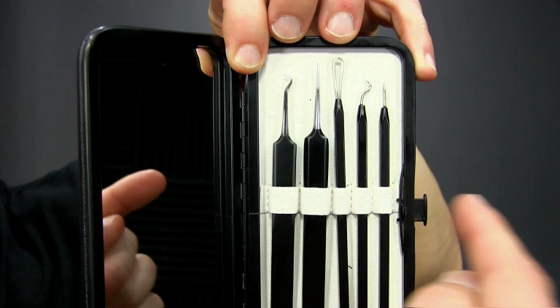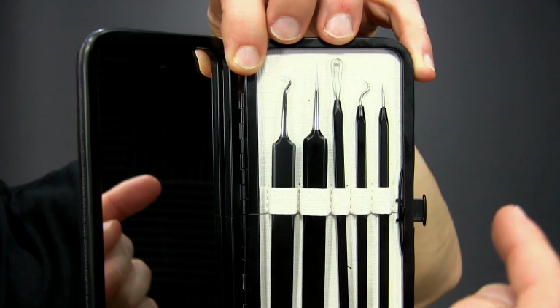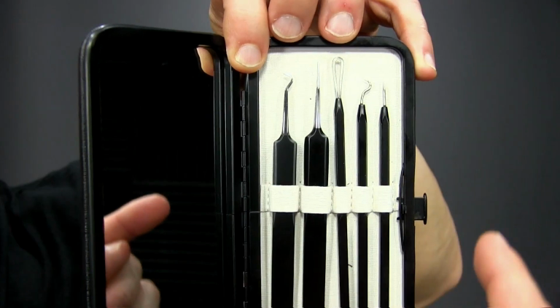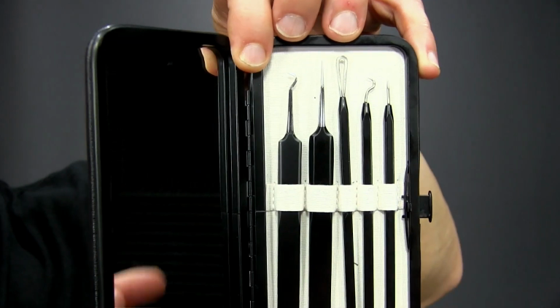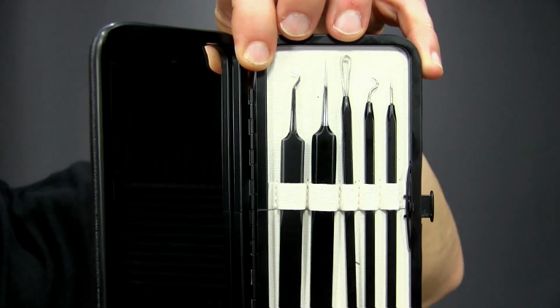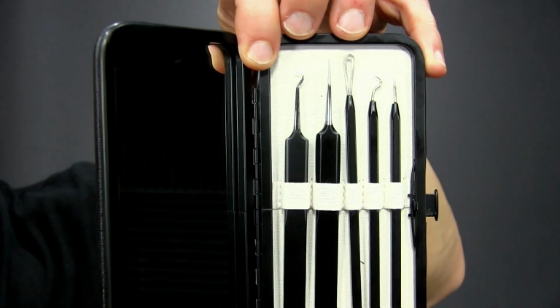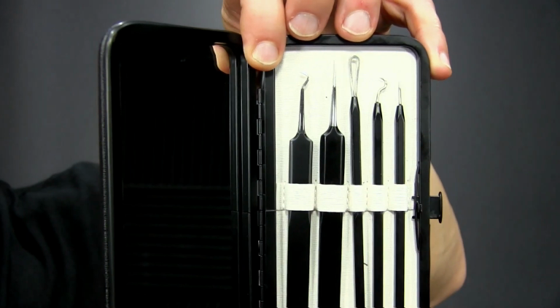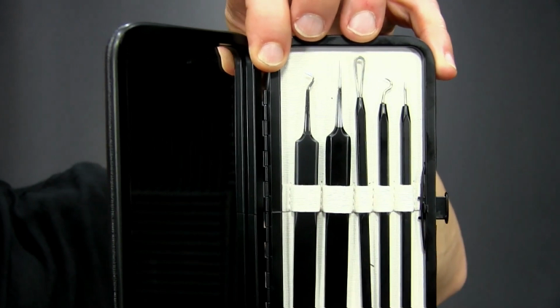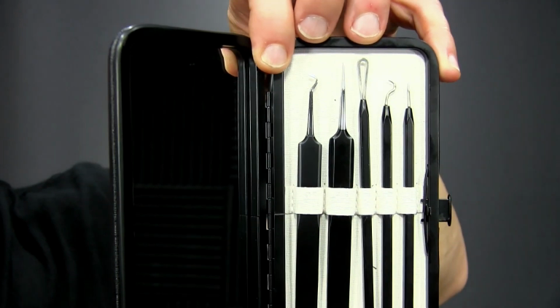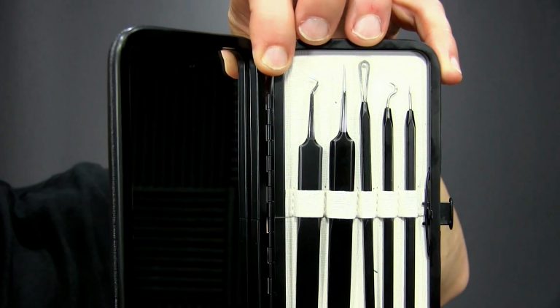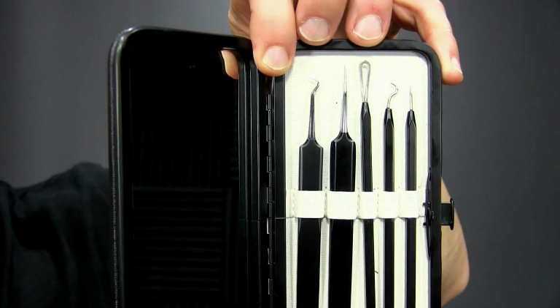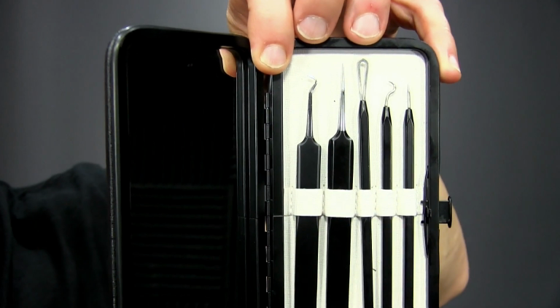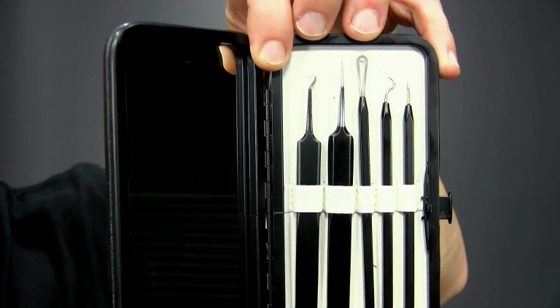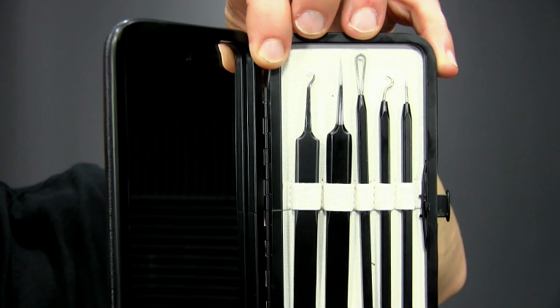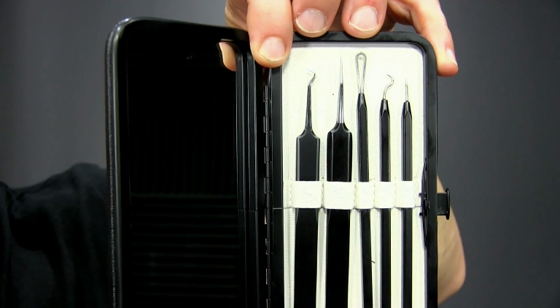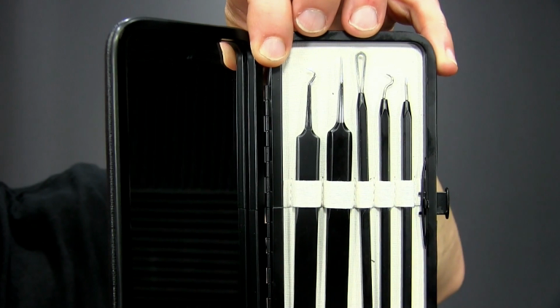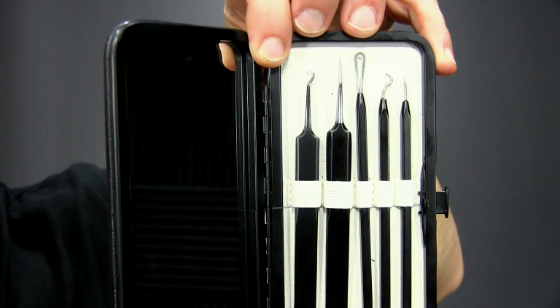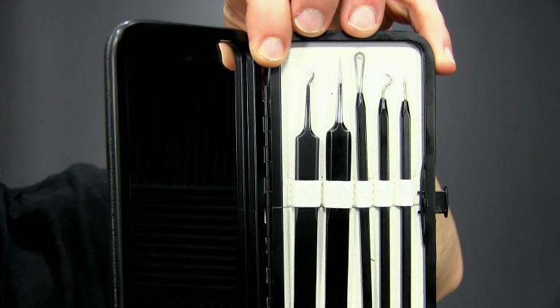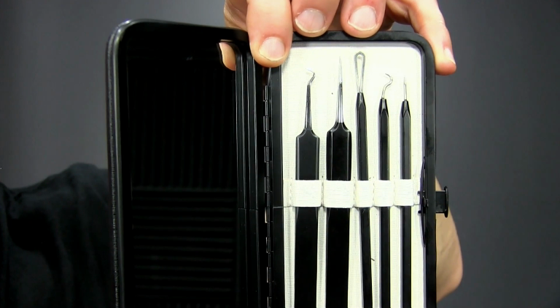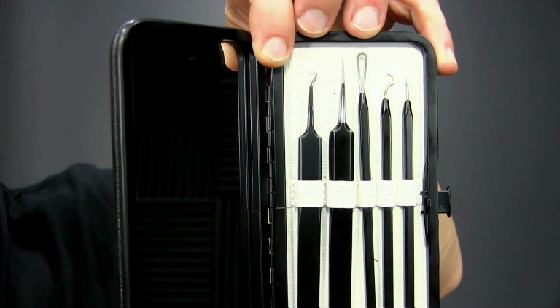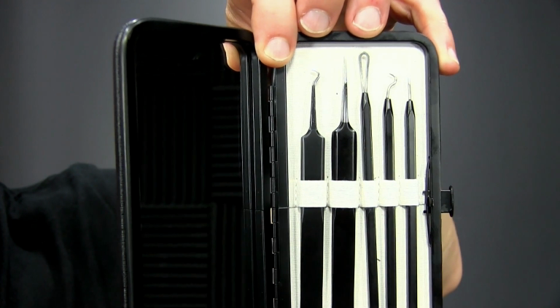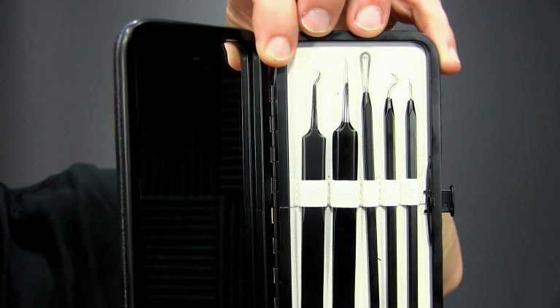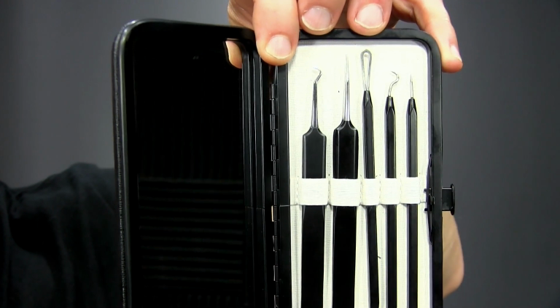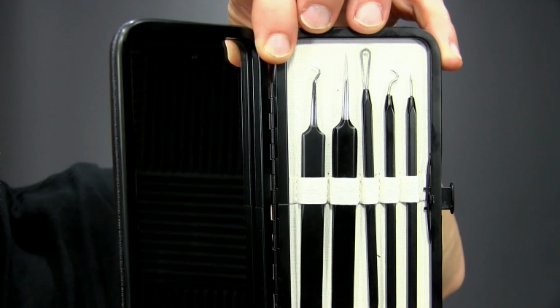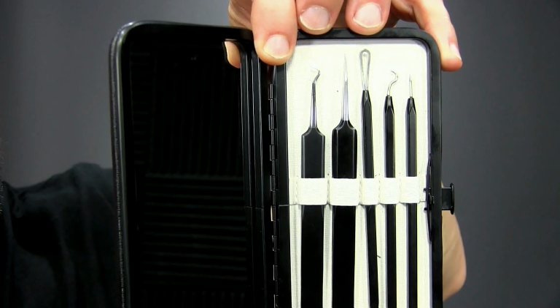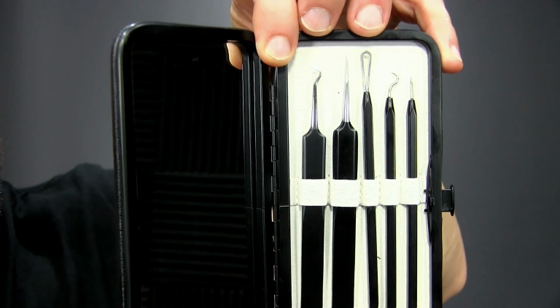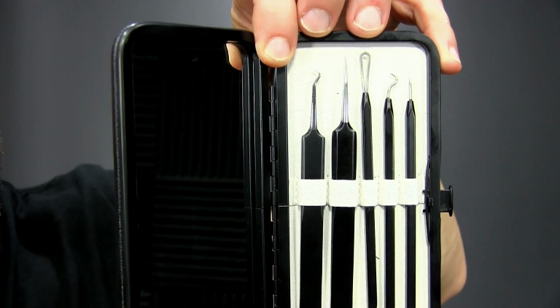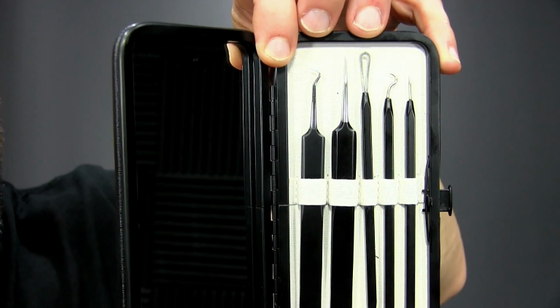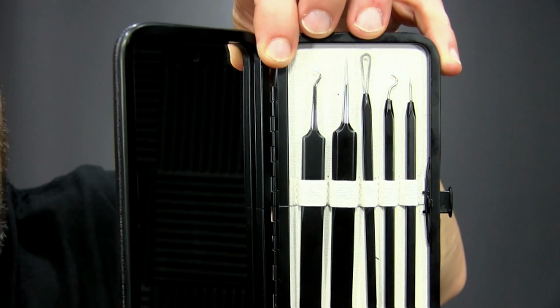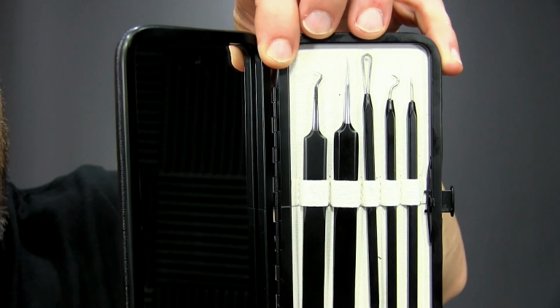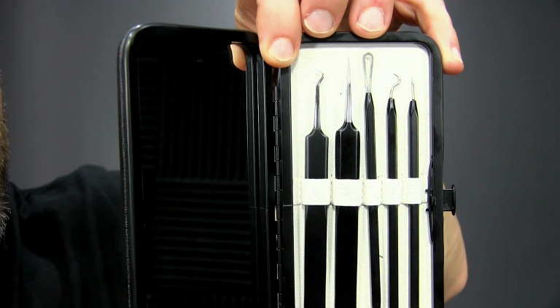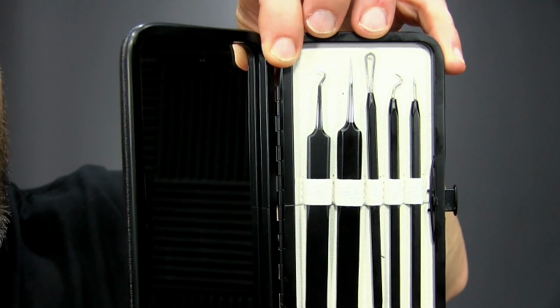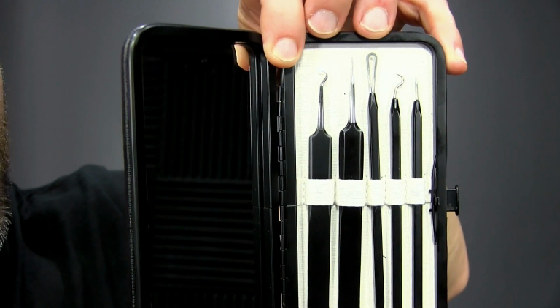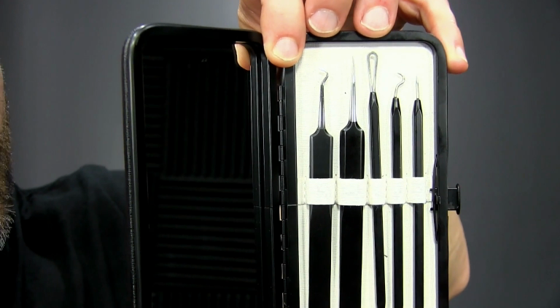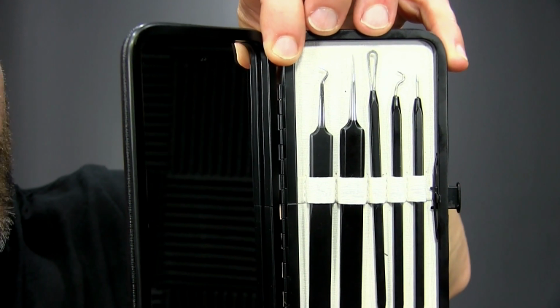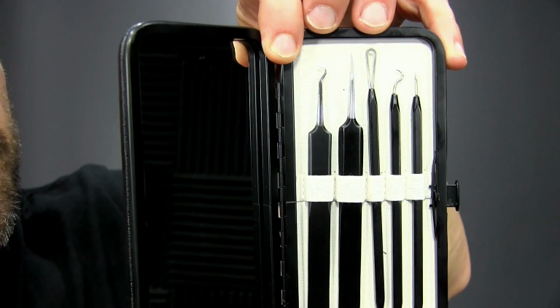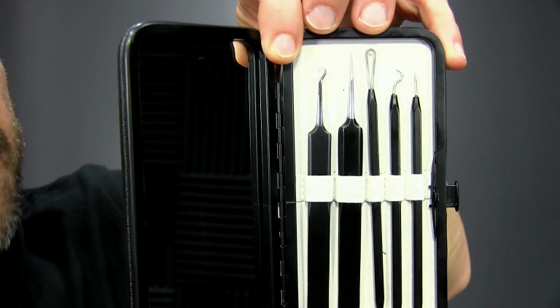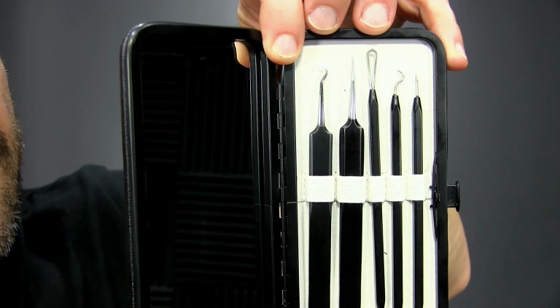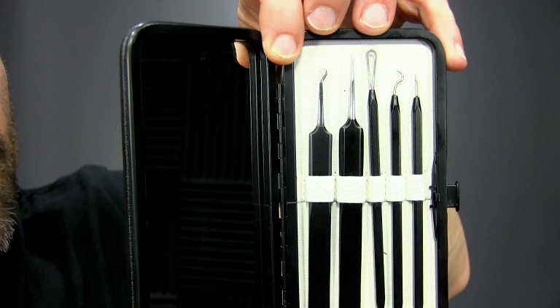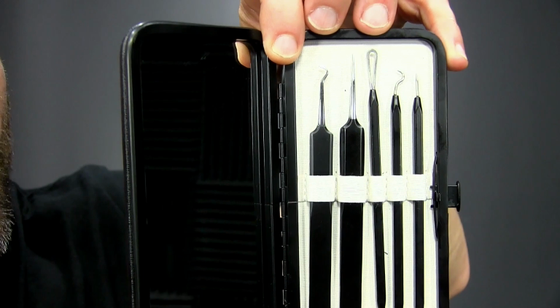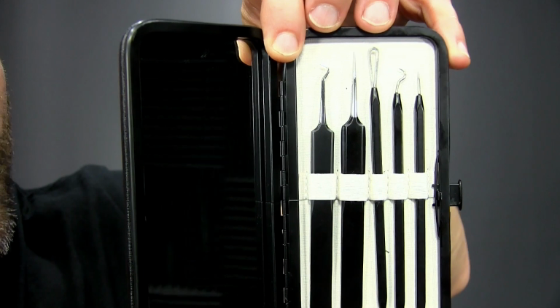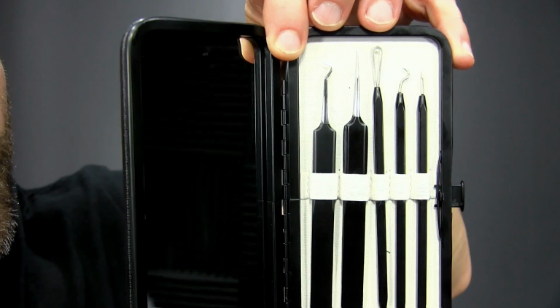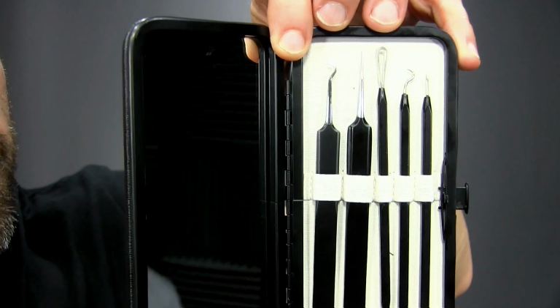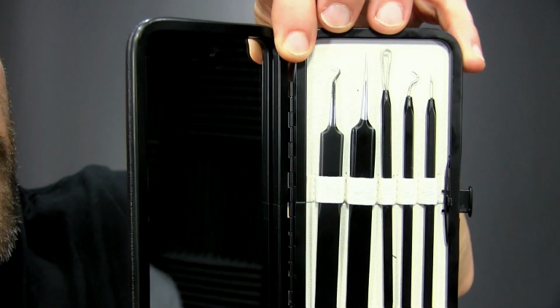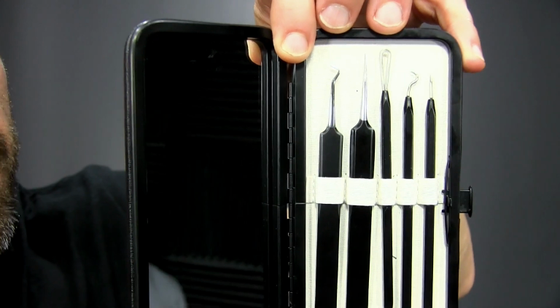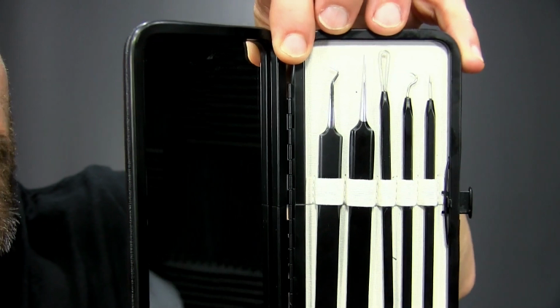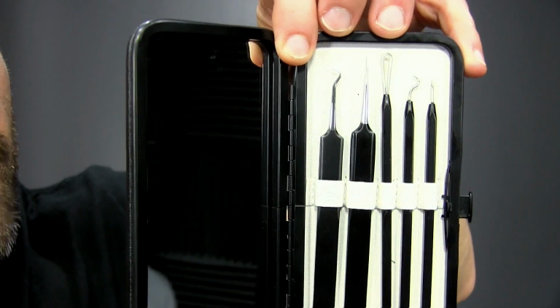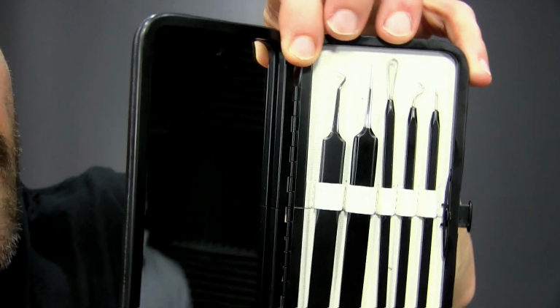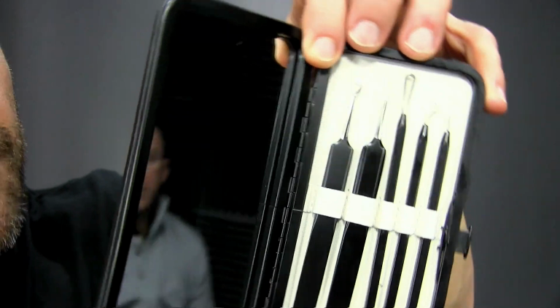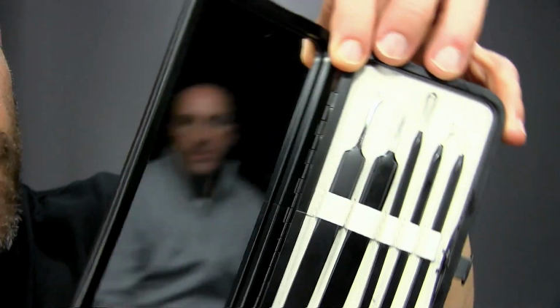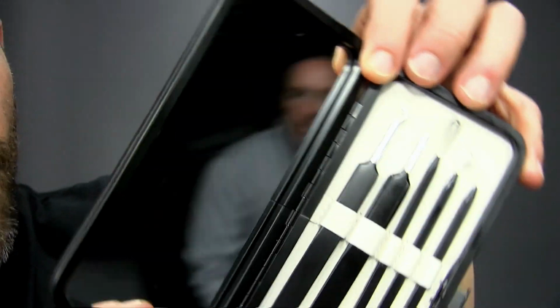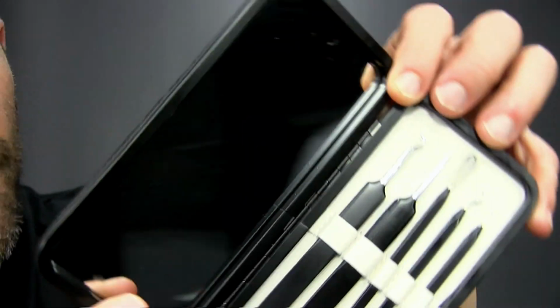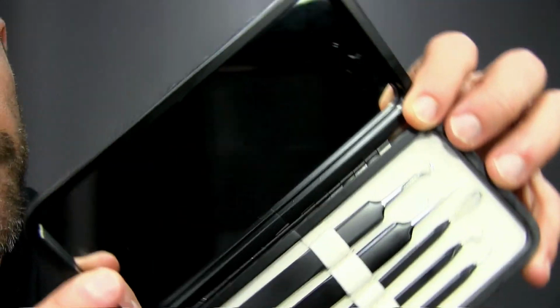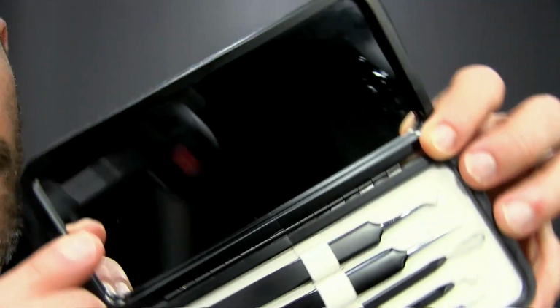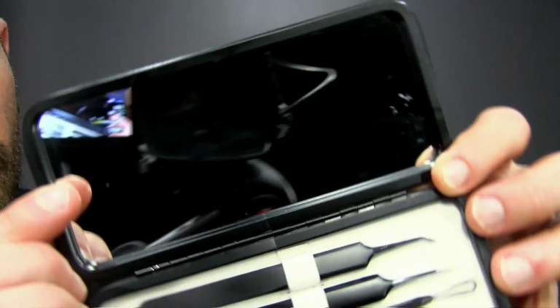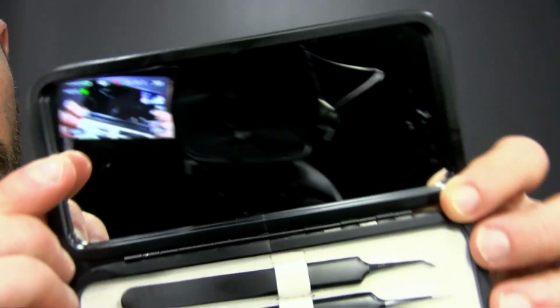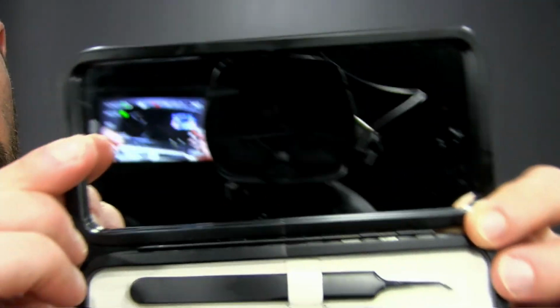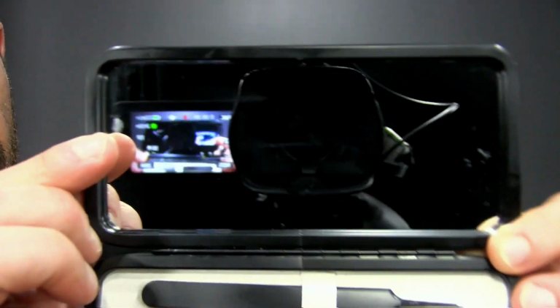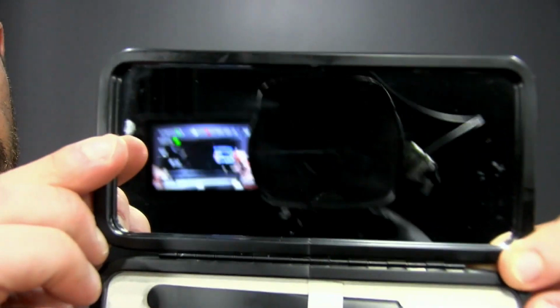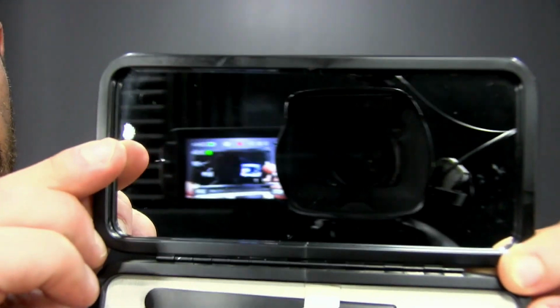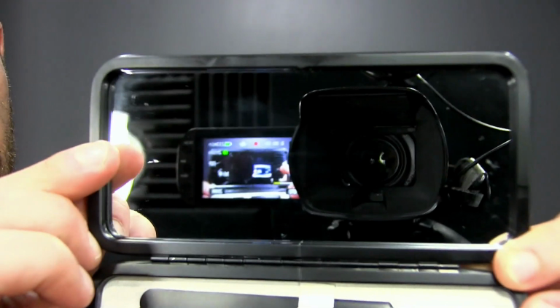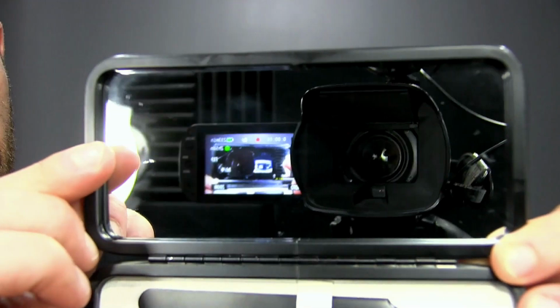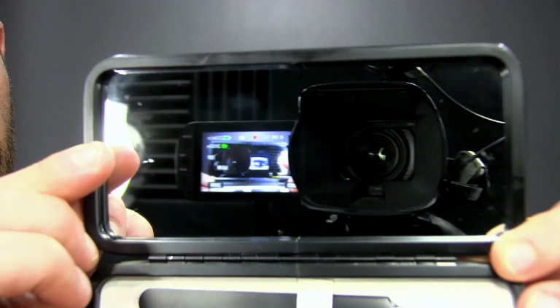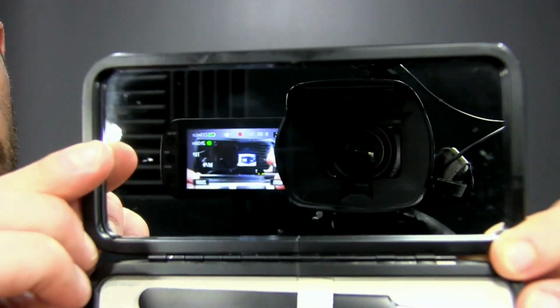These tools are everything you need in order to handle your zit or your pimple. You also get a mirror.